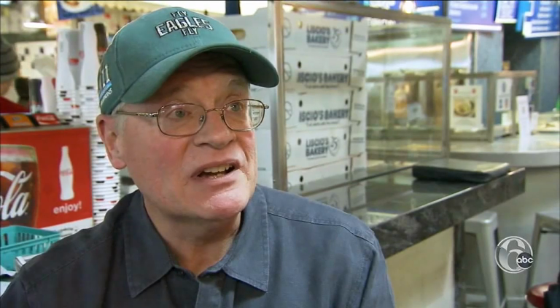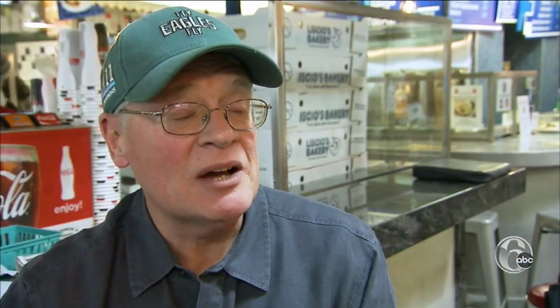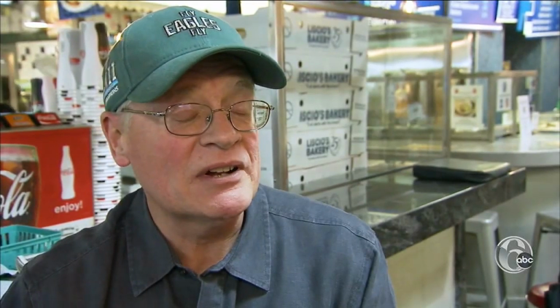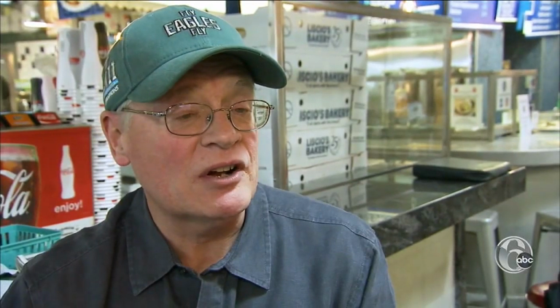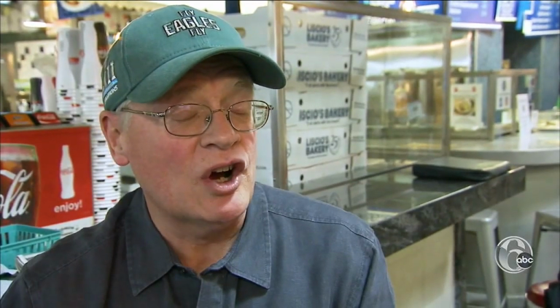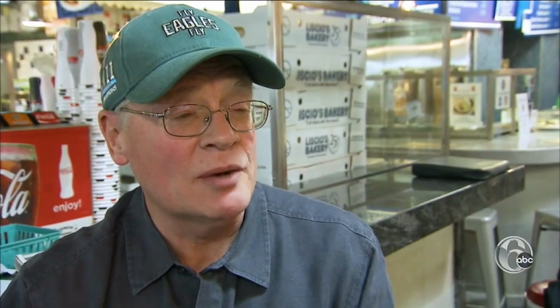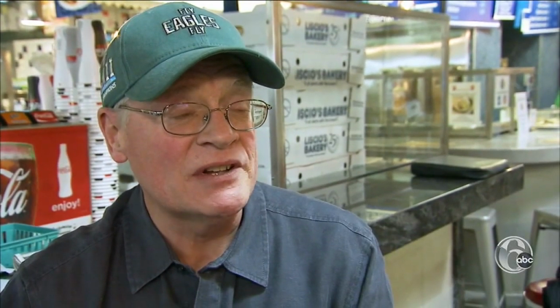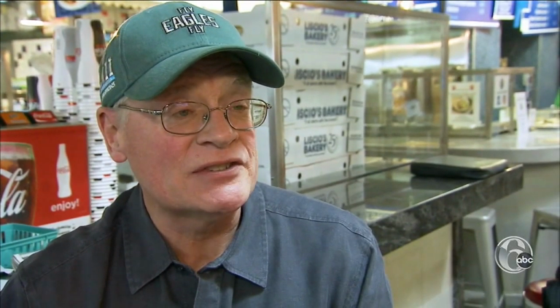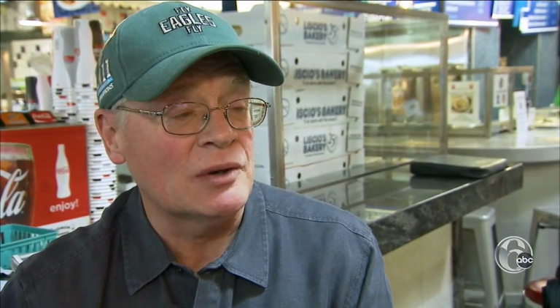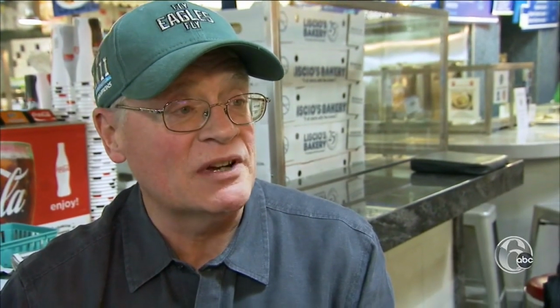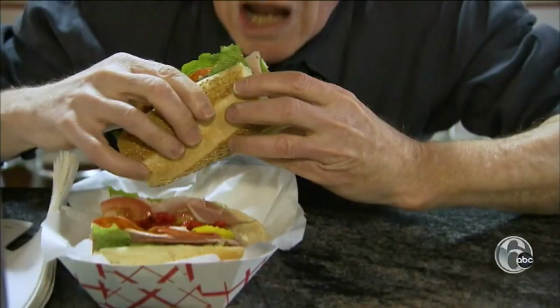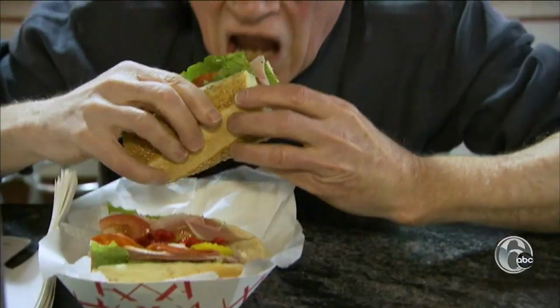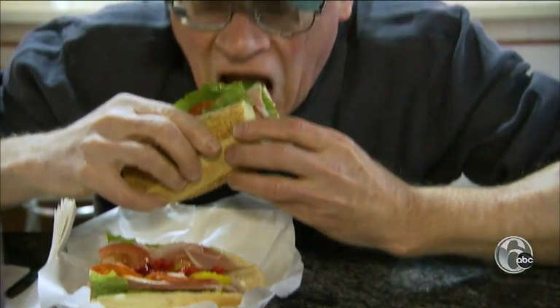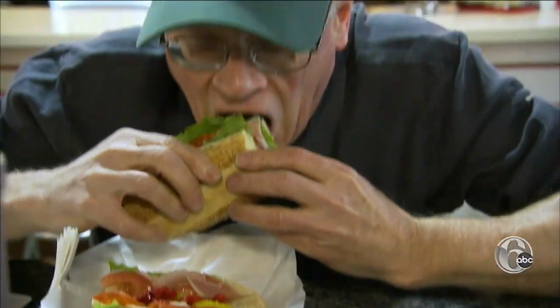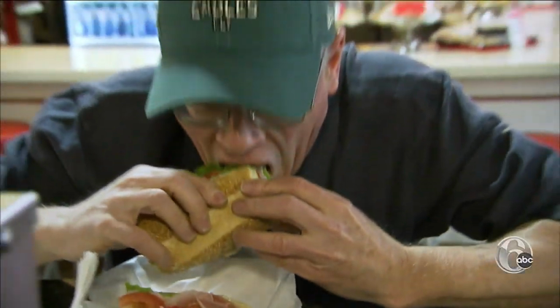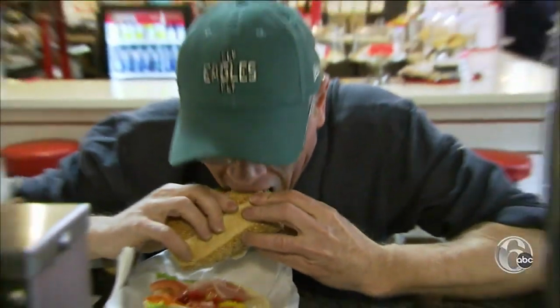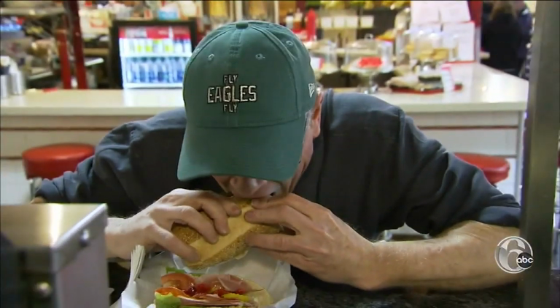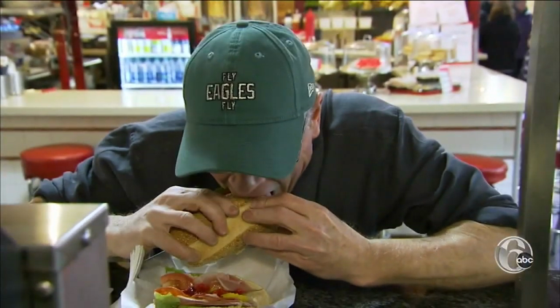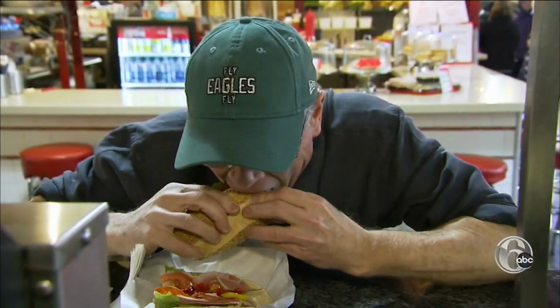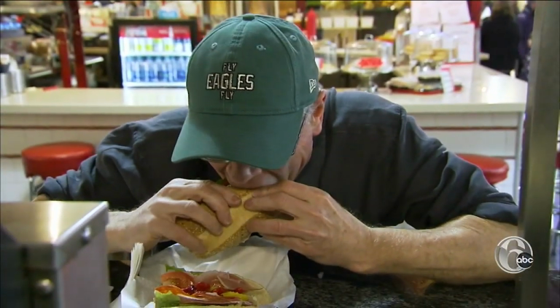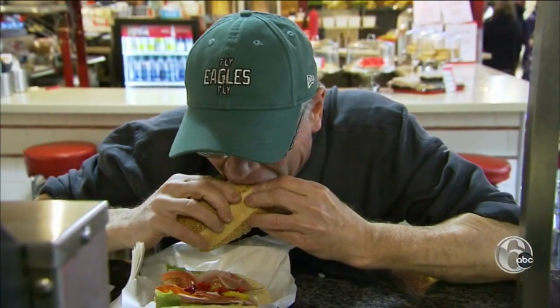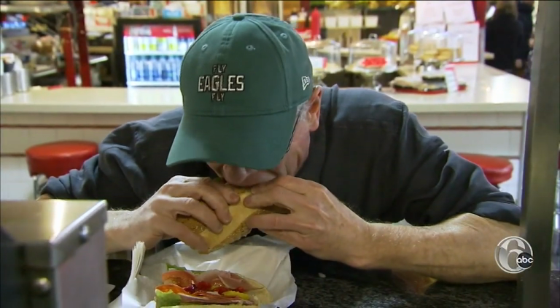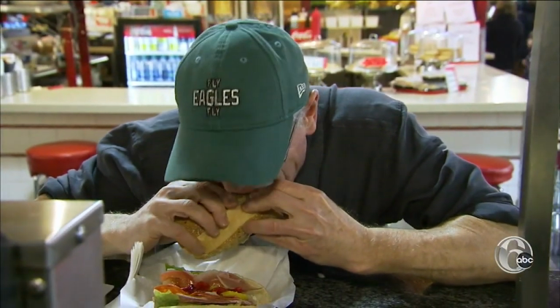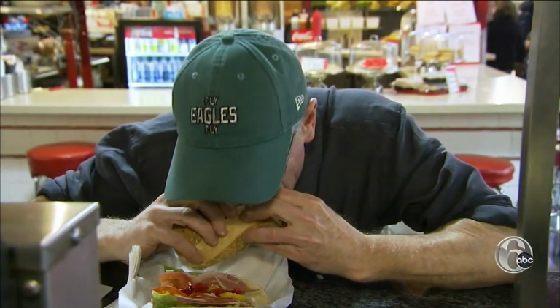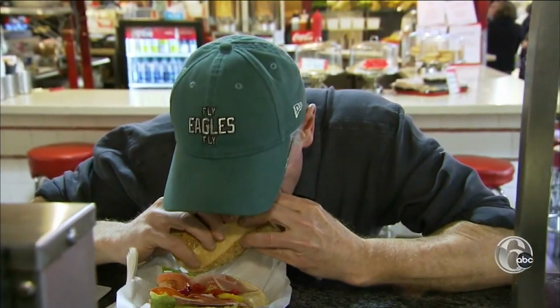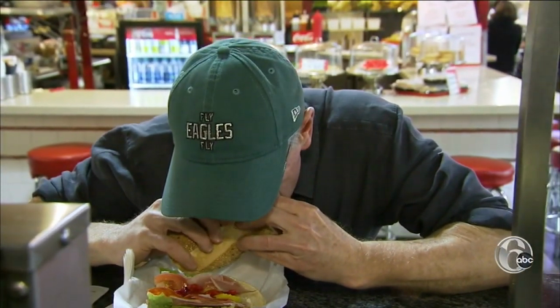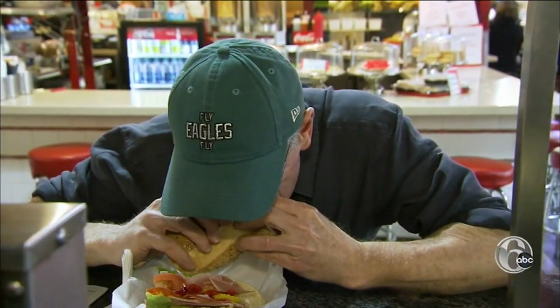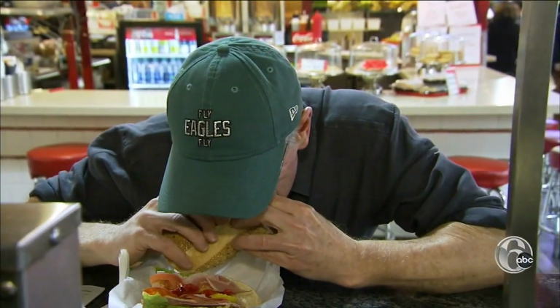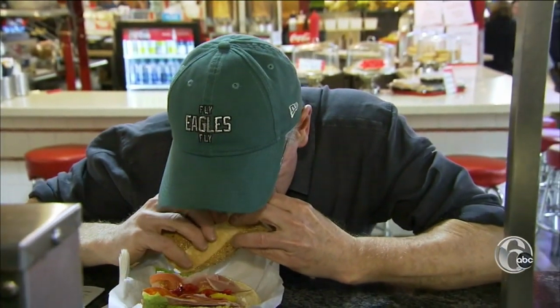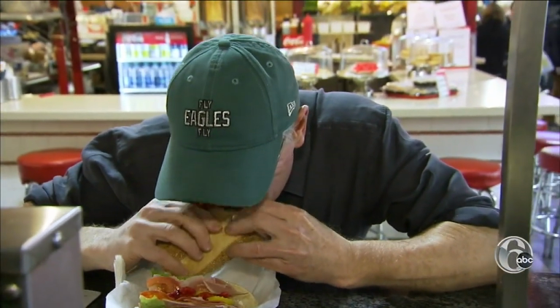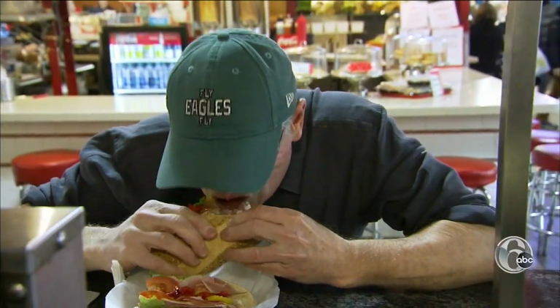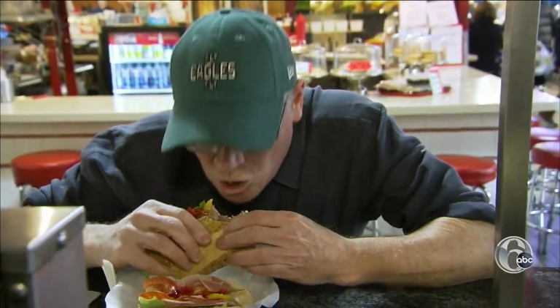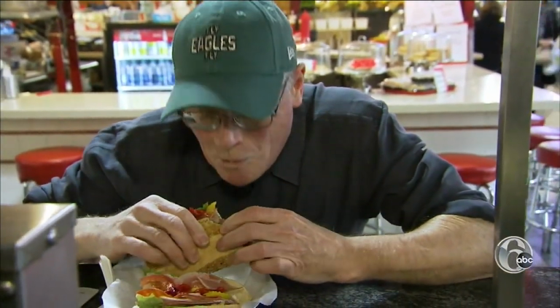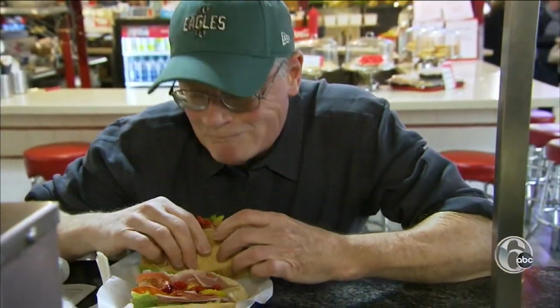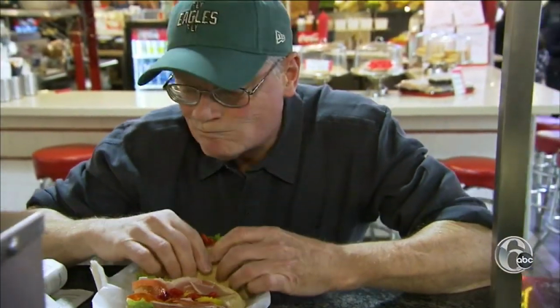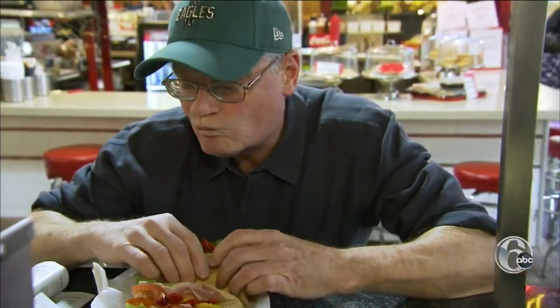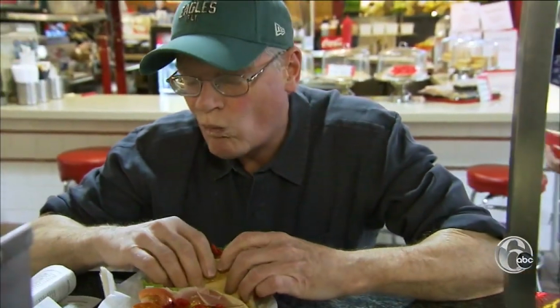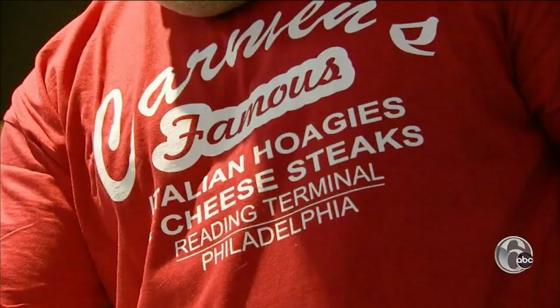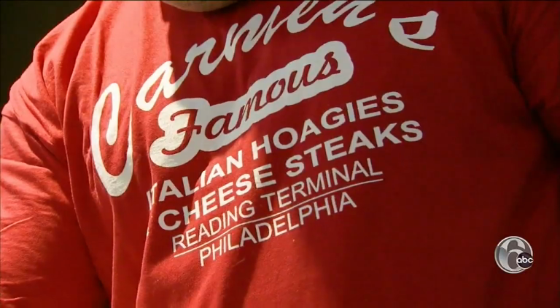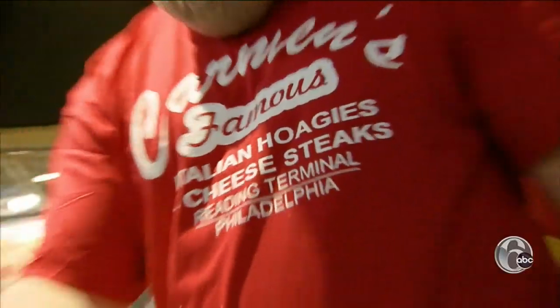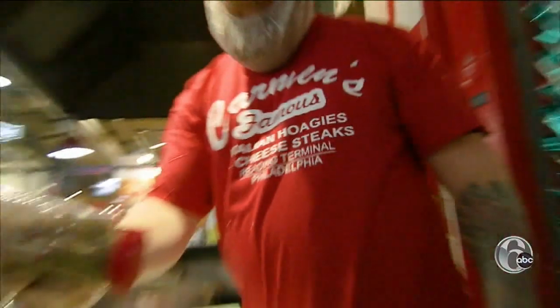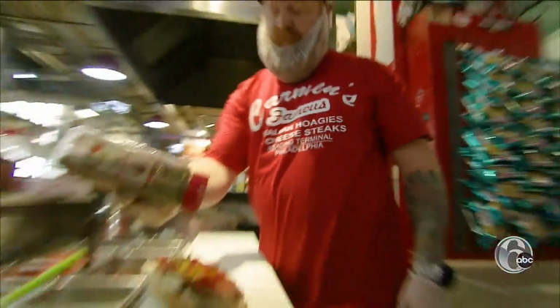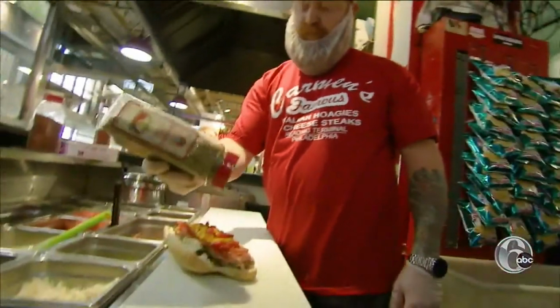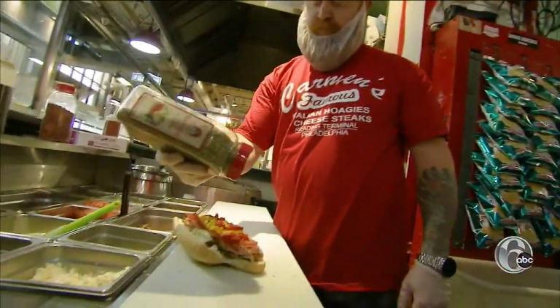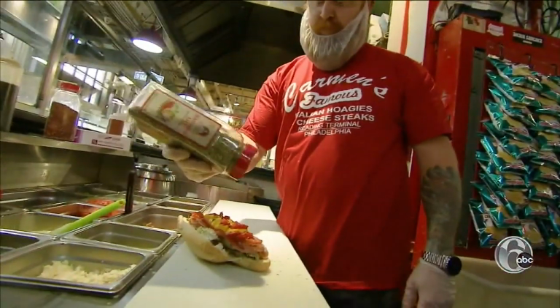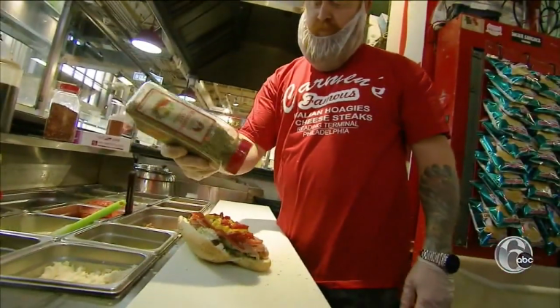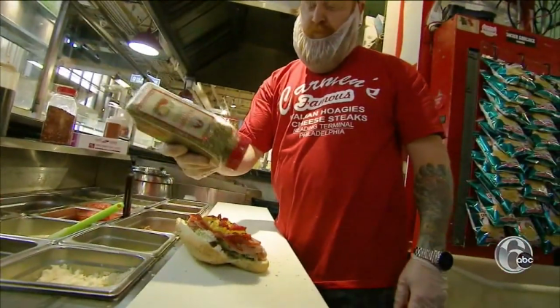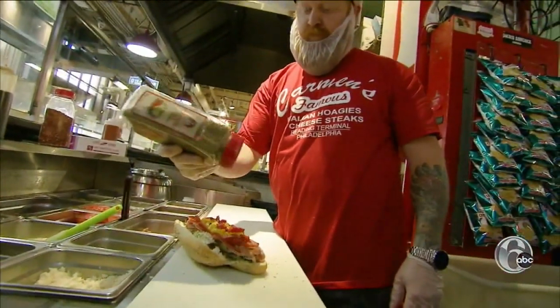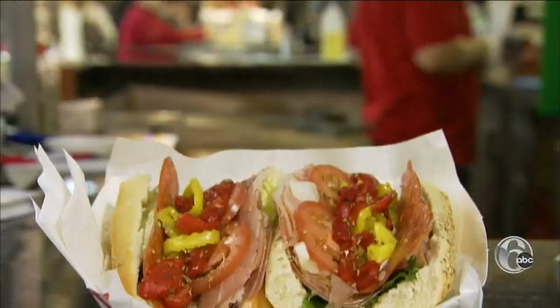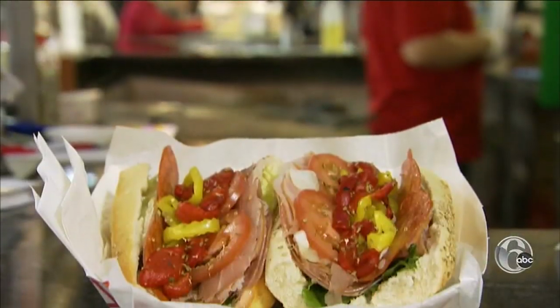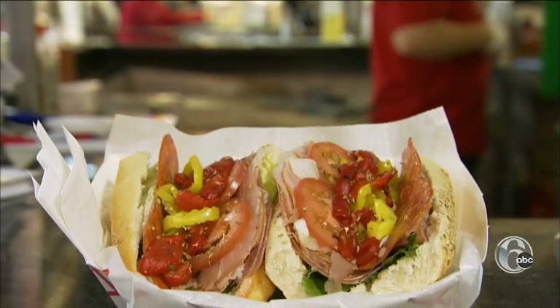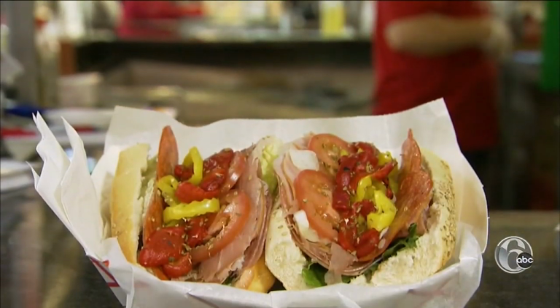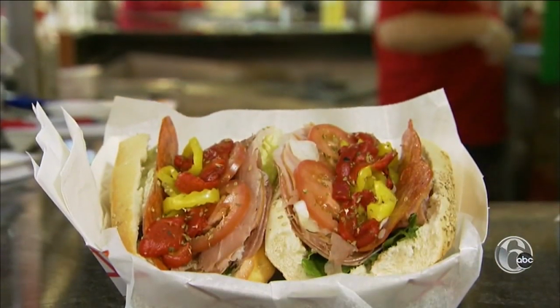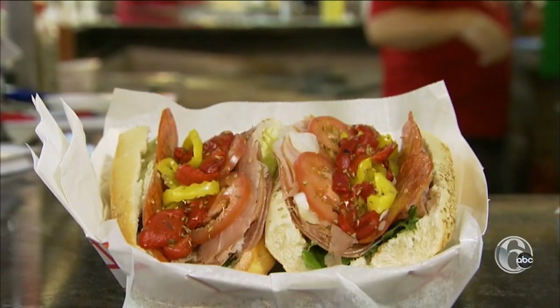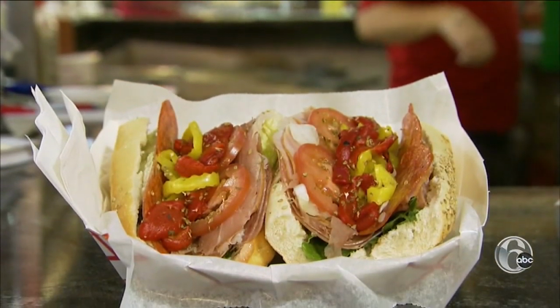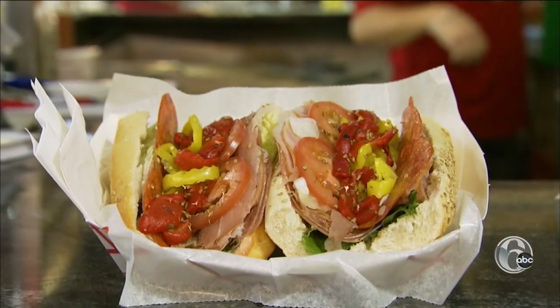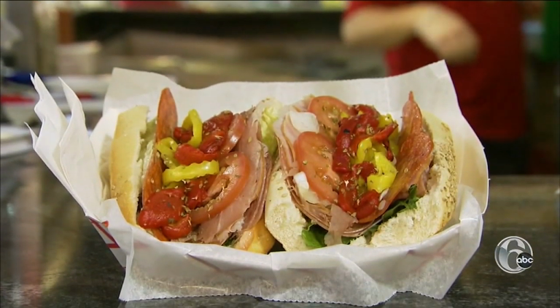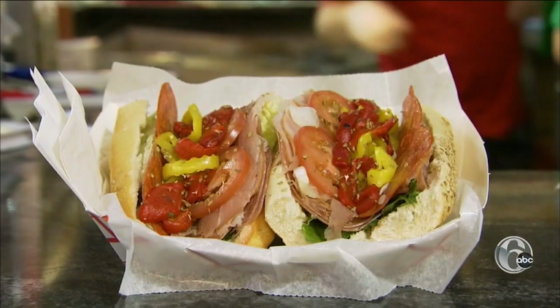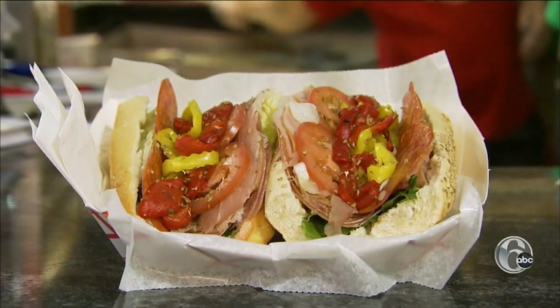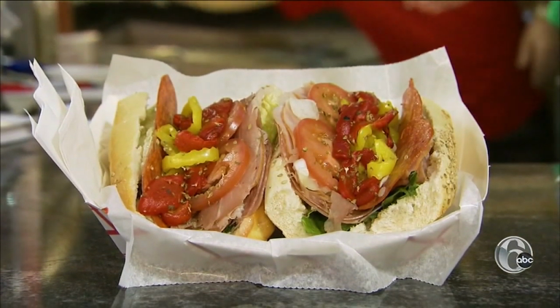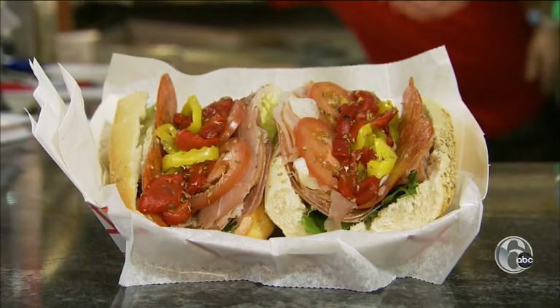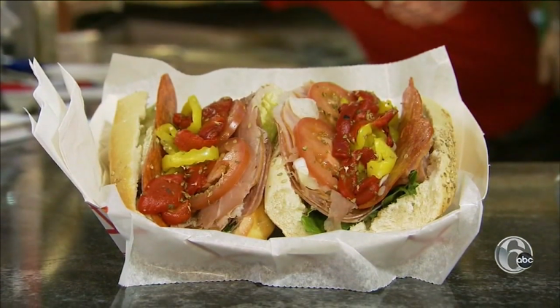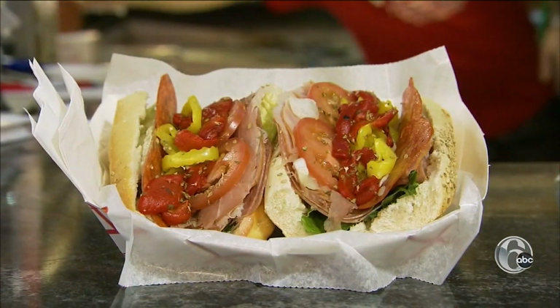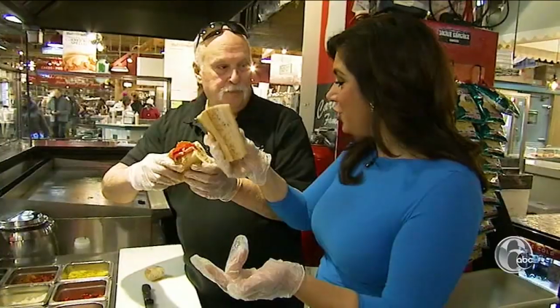We use cautious bread from 16th and Rittner. I've been coming to Carmen's almost 10 years now. The meat is fresh, tasty. The shop made the list for its killer Italian hoagie.